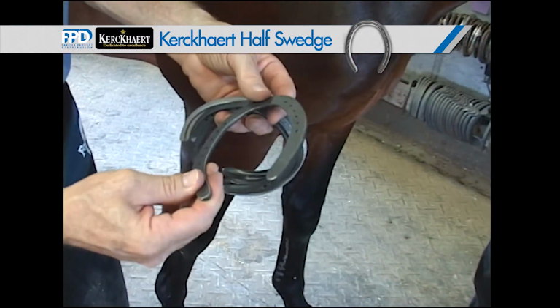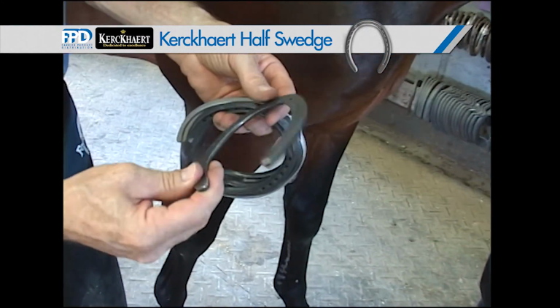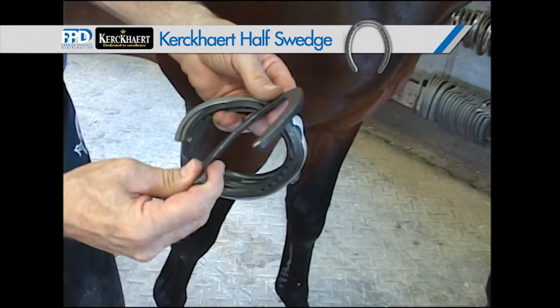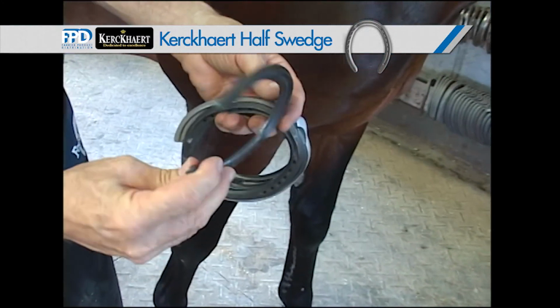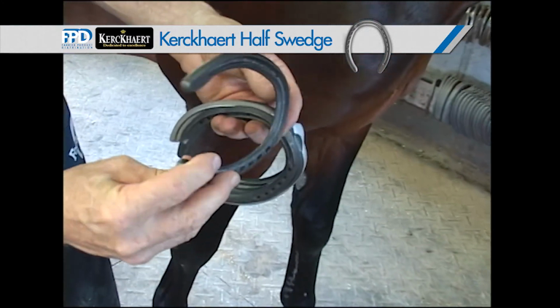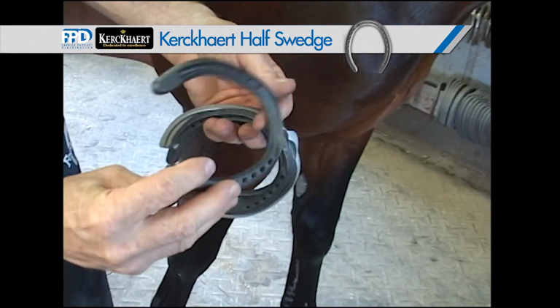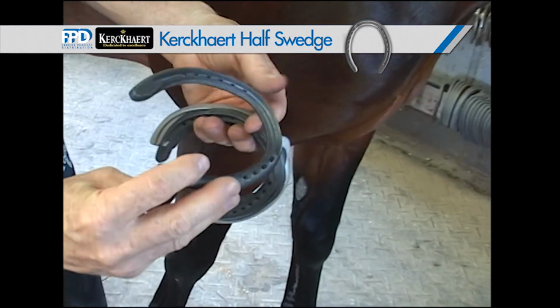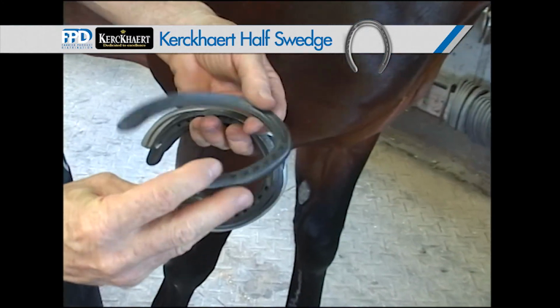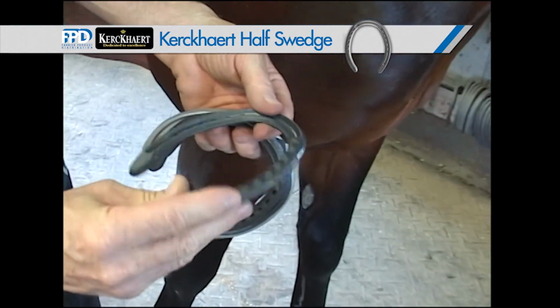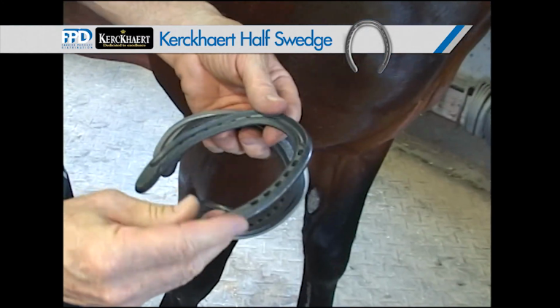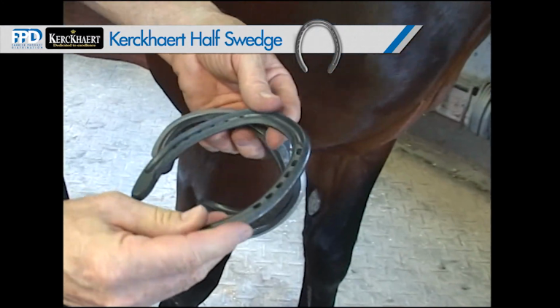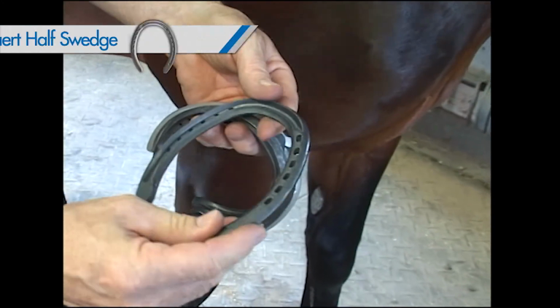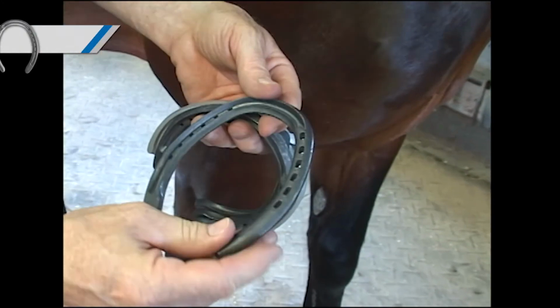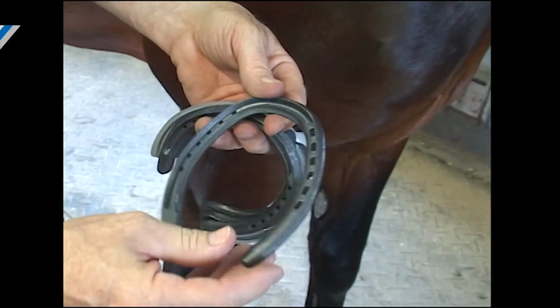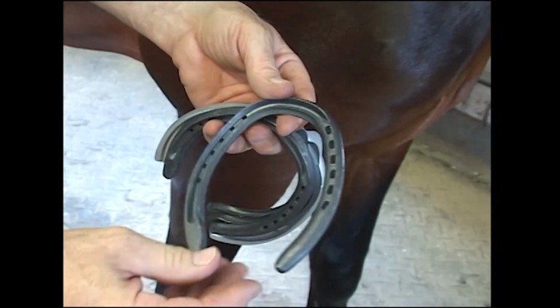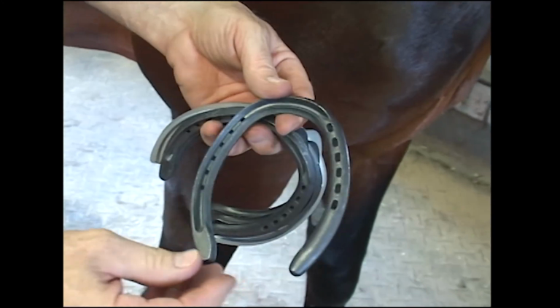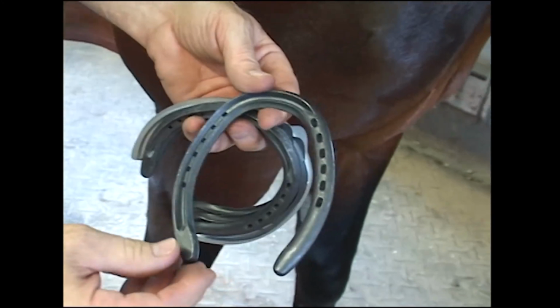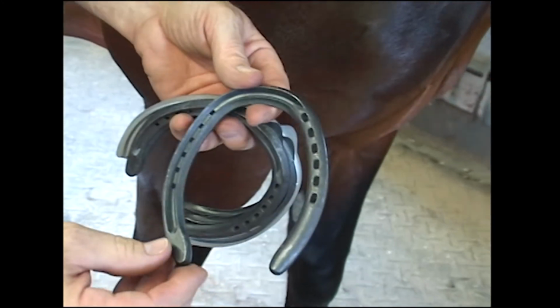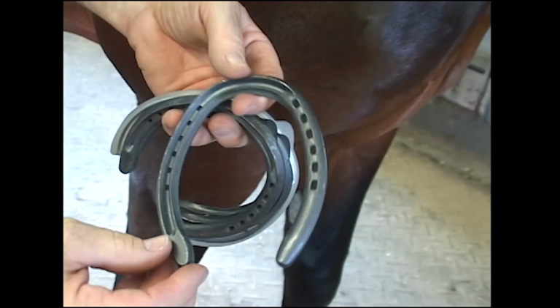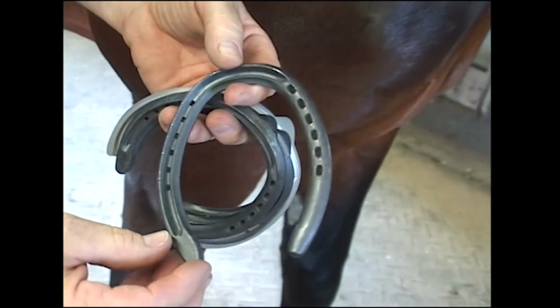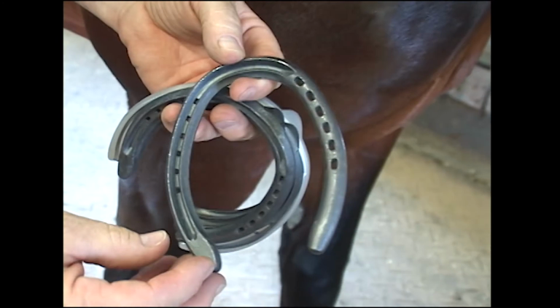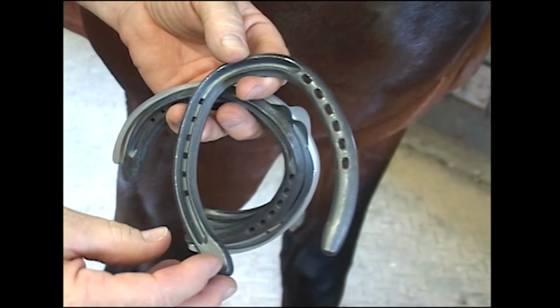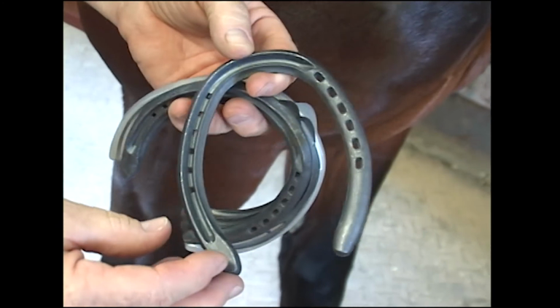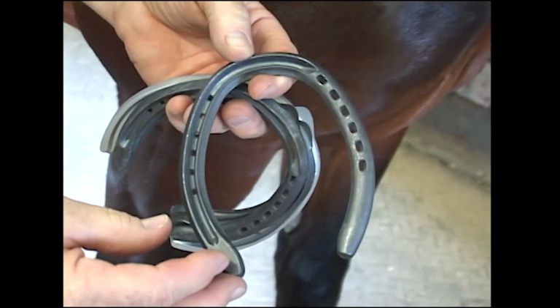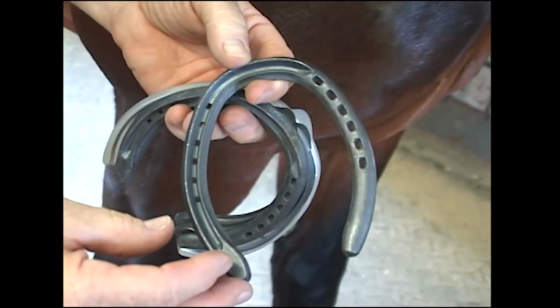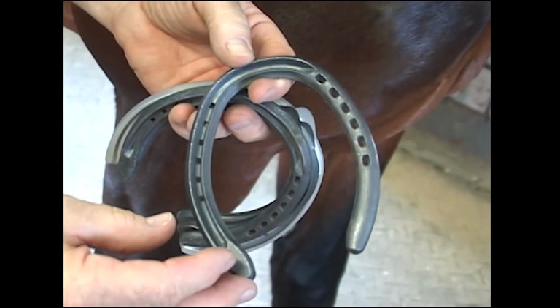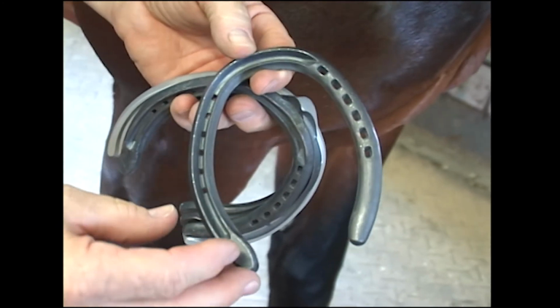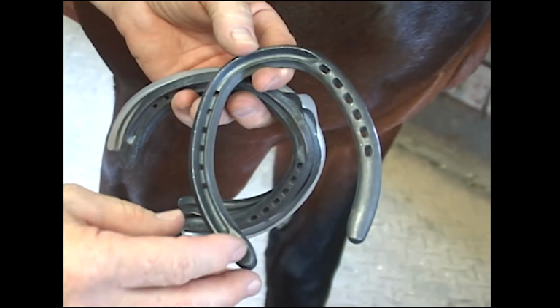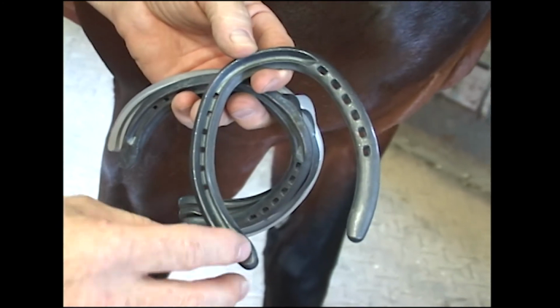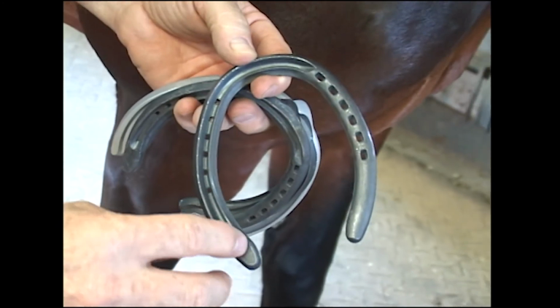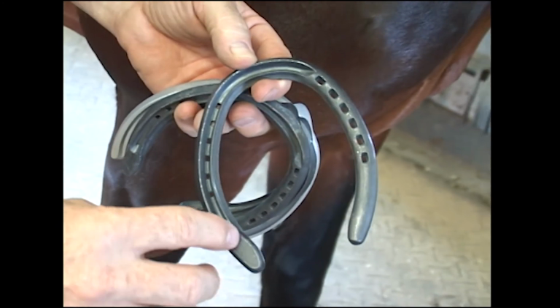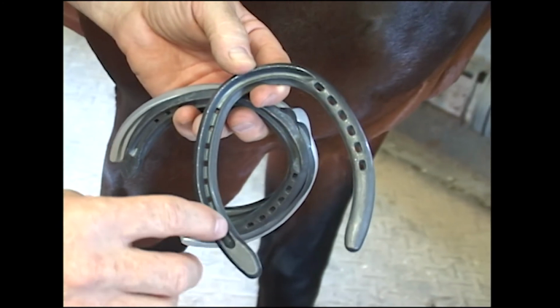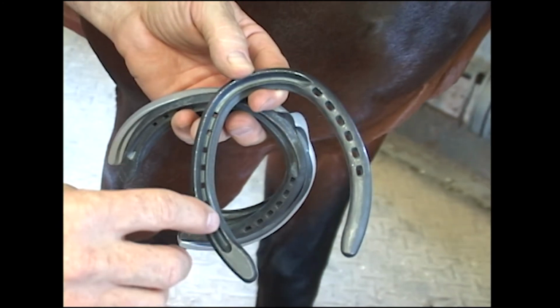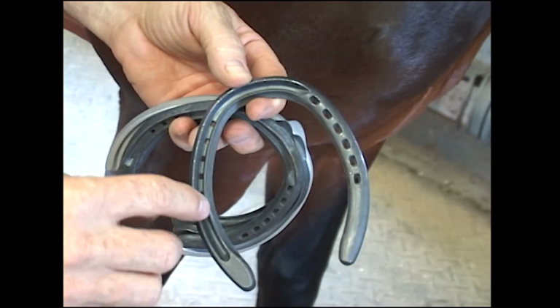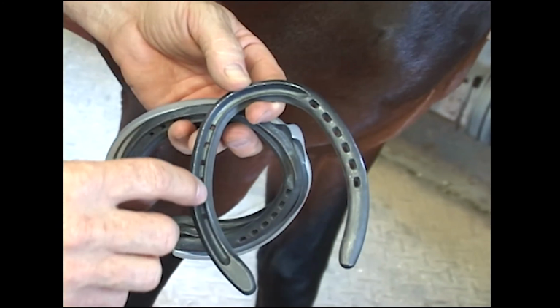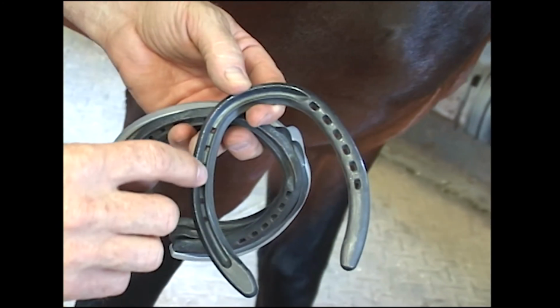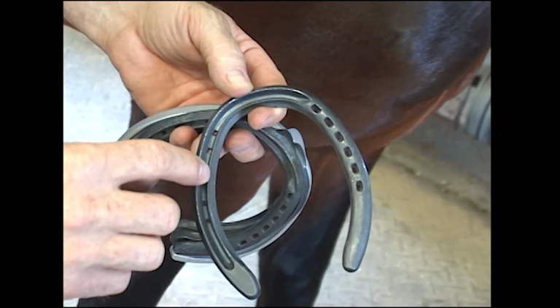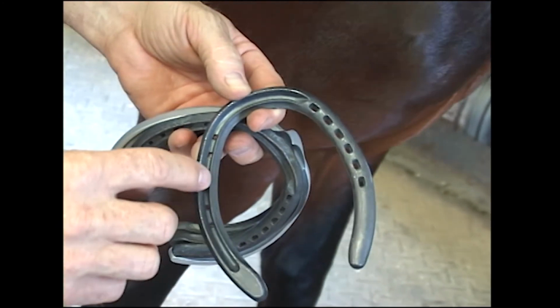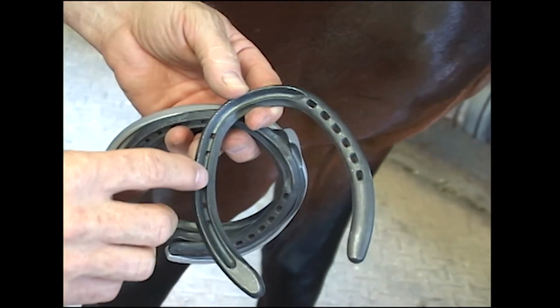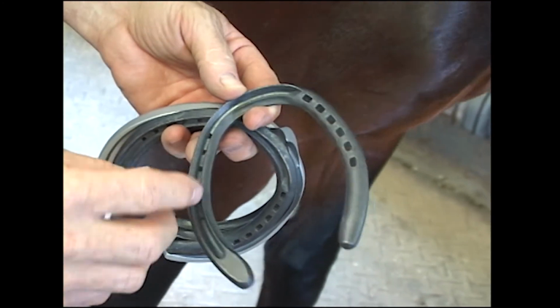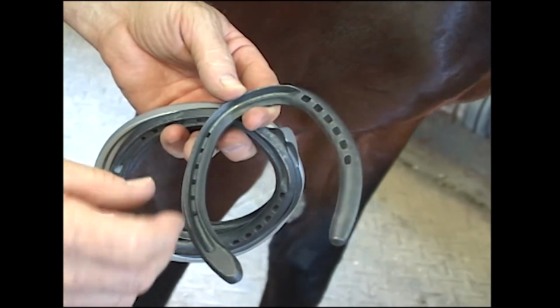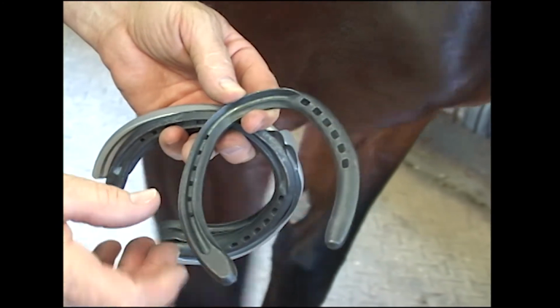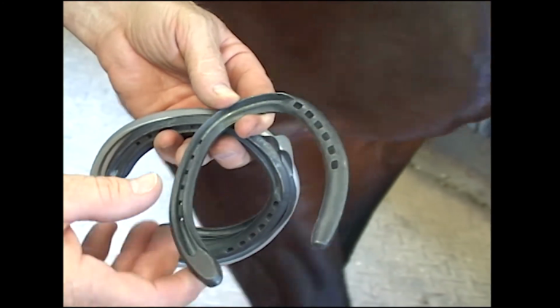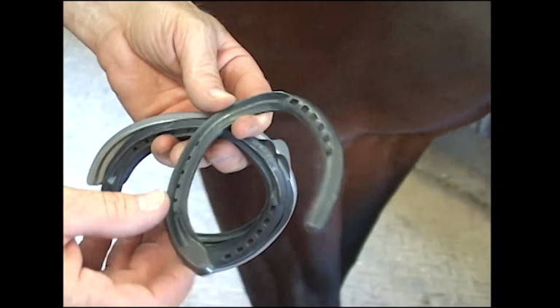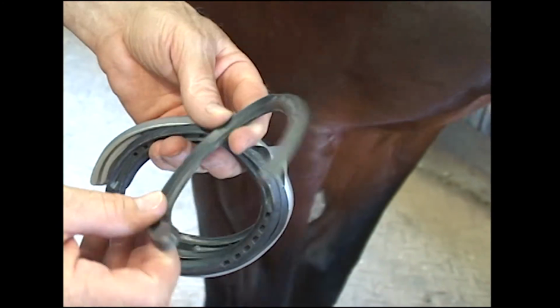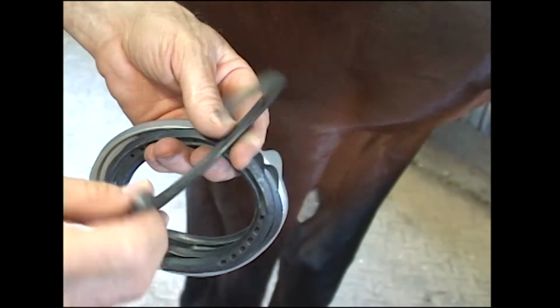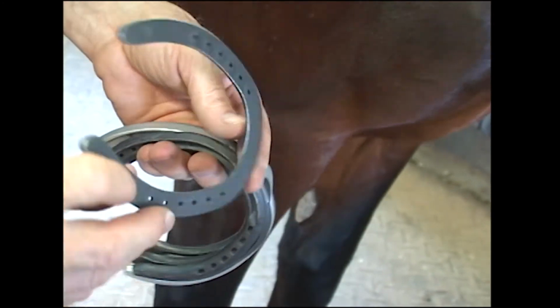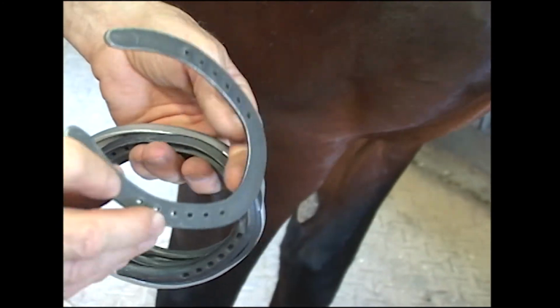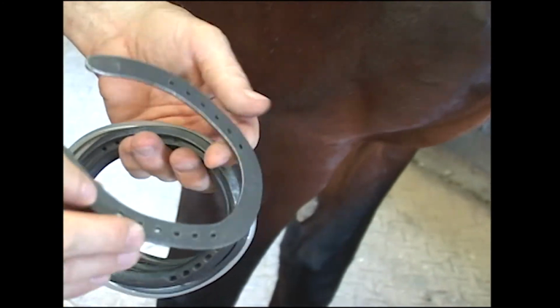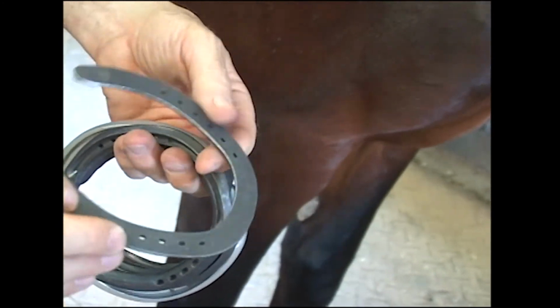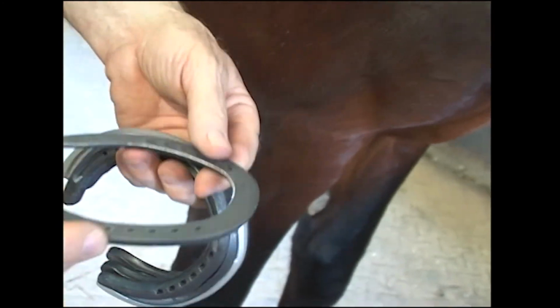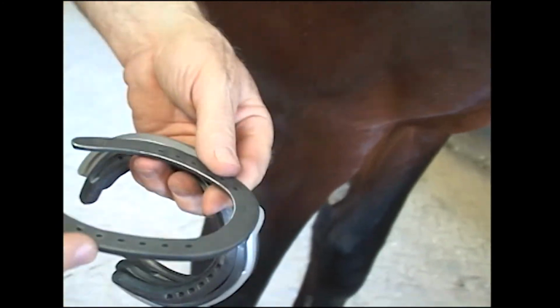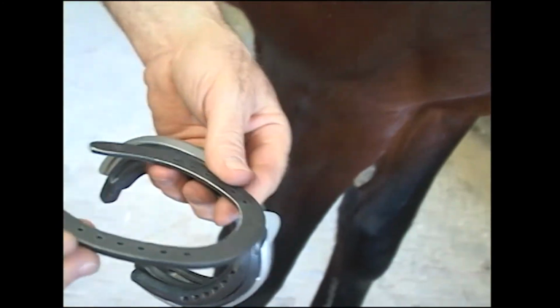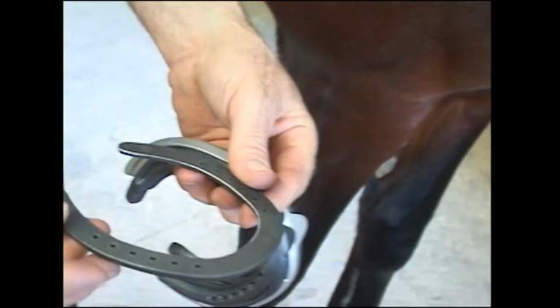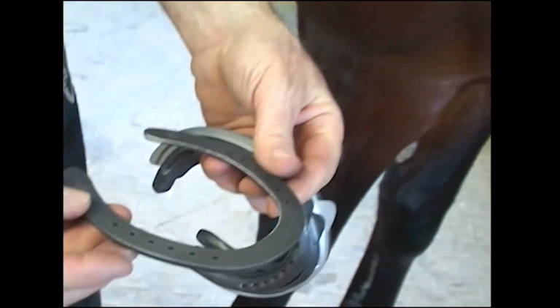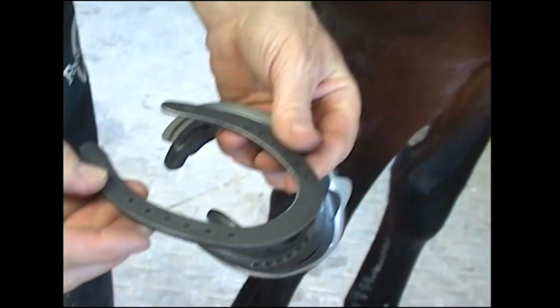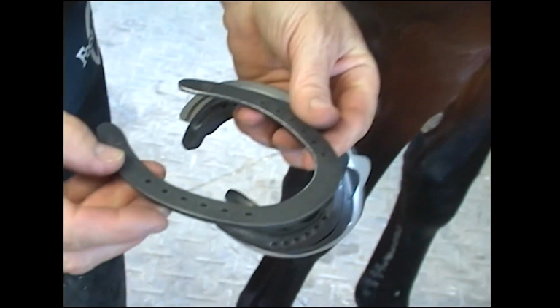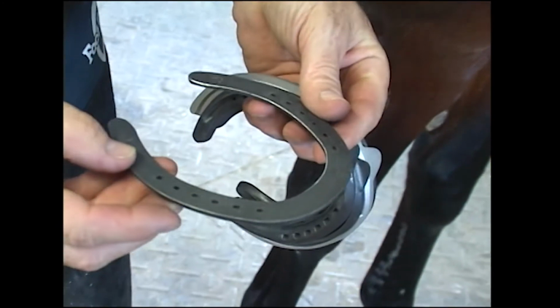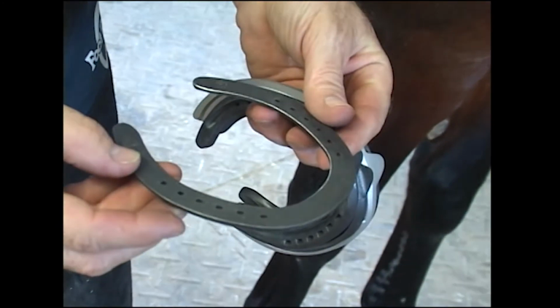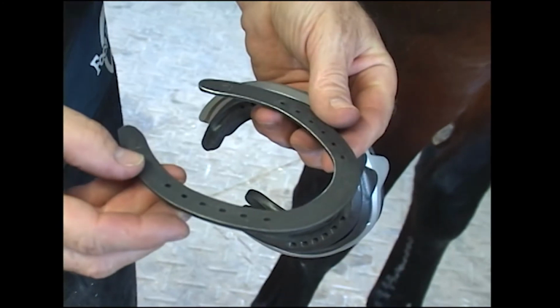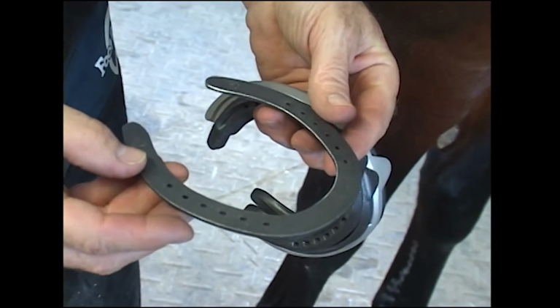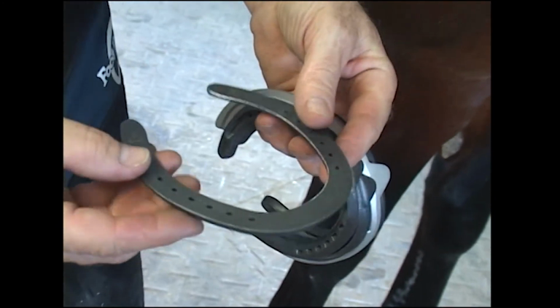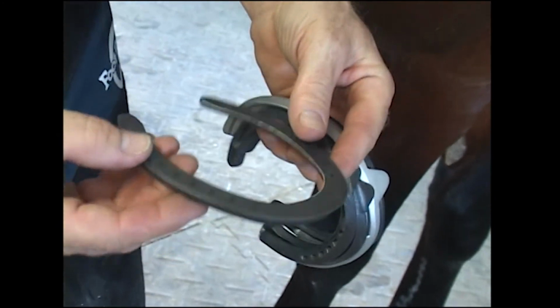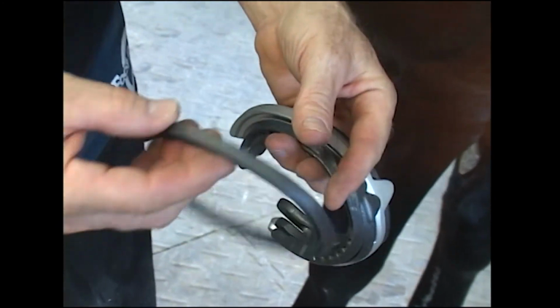Standardbreds tend to be a little base narrow. We're keeping them a little bit further apart by having the swedge laterally. This would be a right hind shoe.